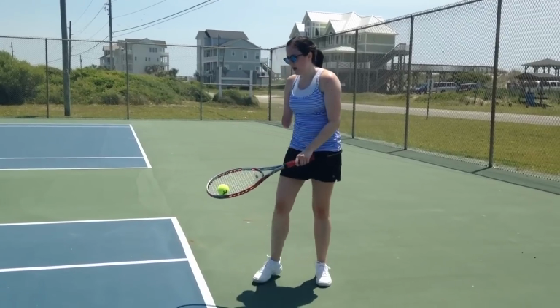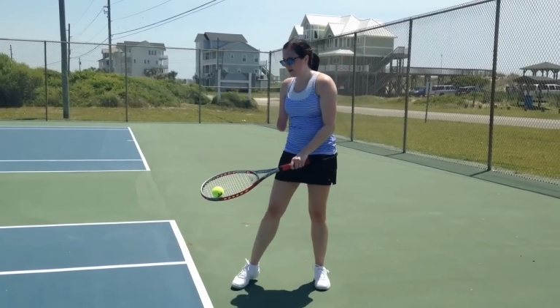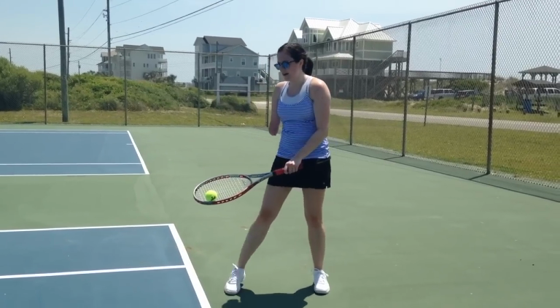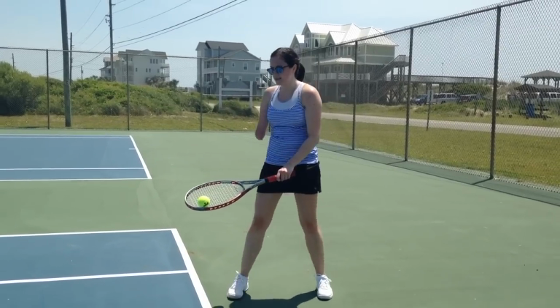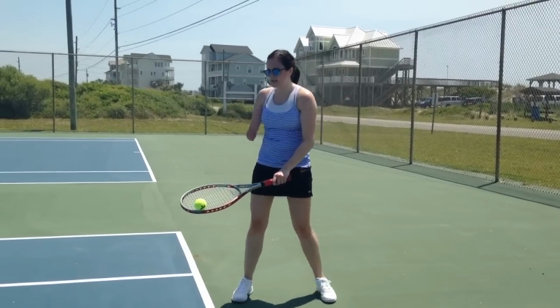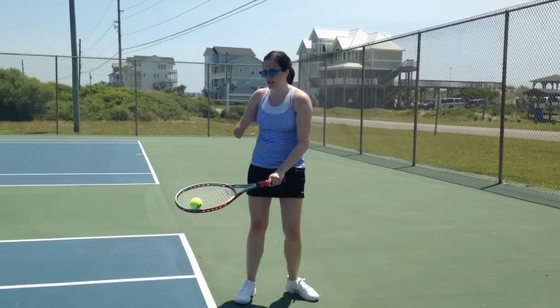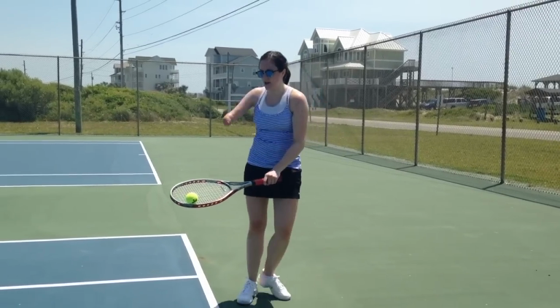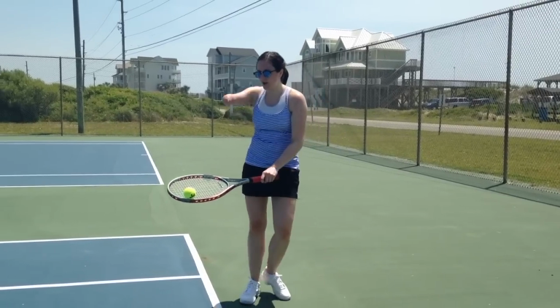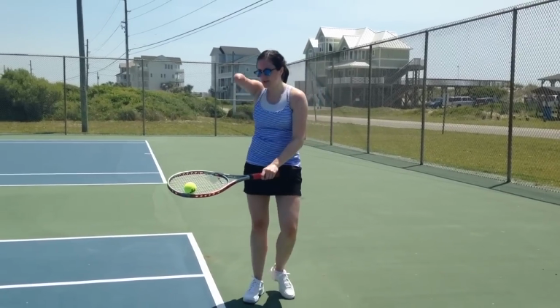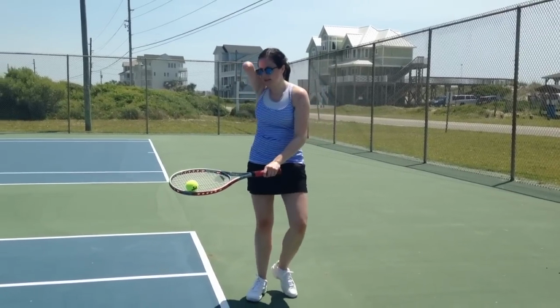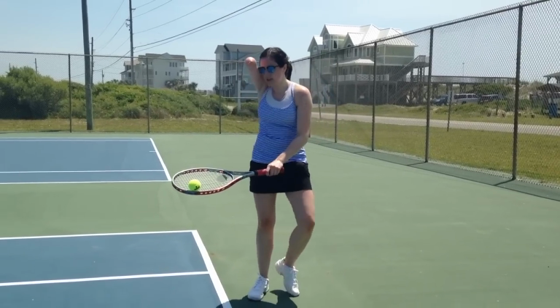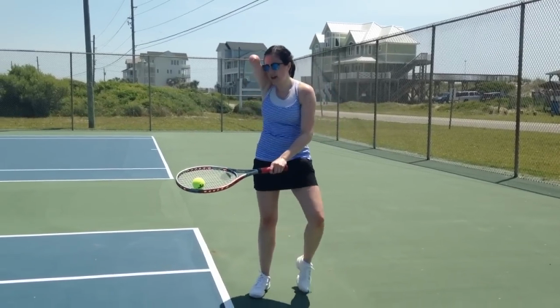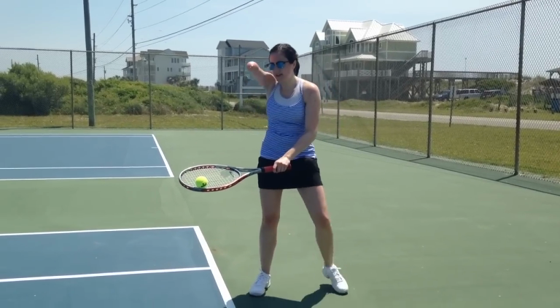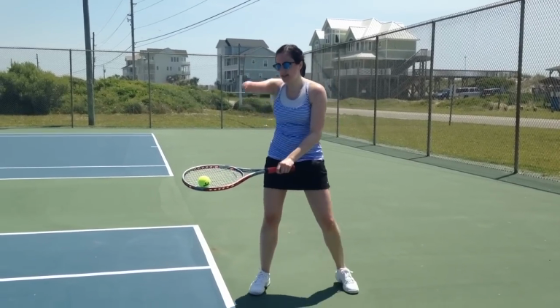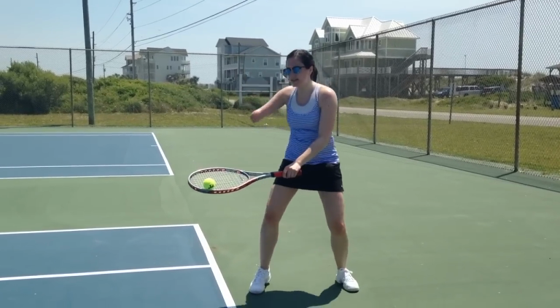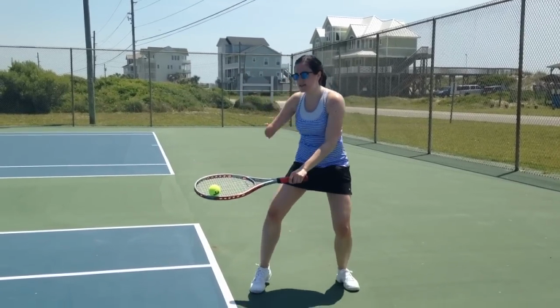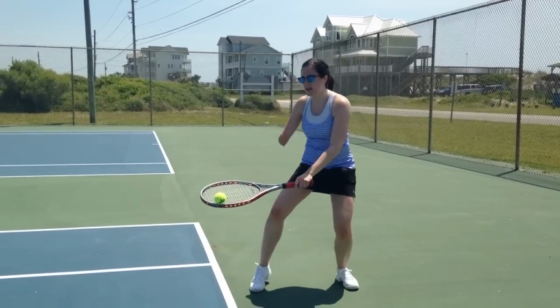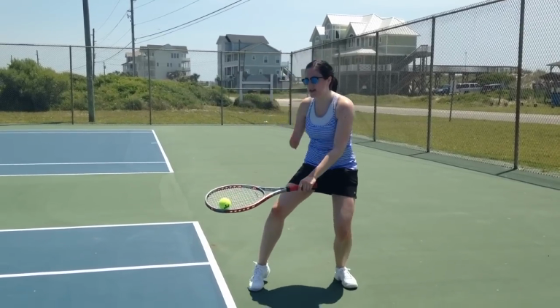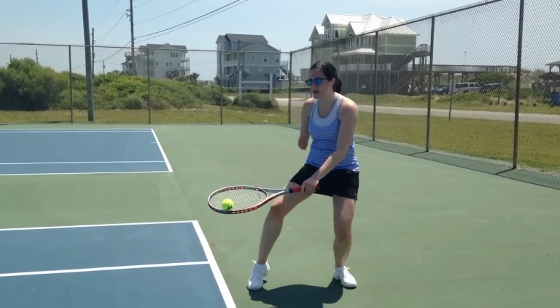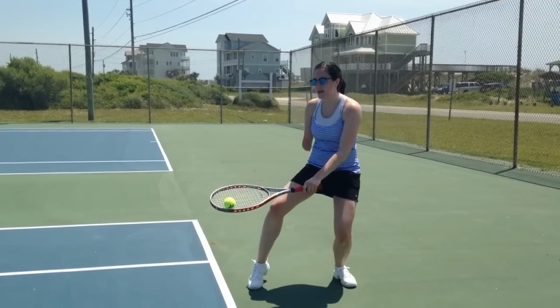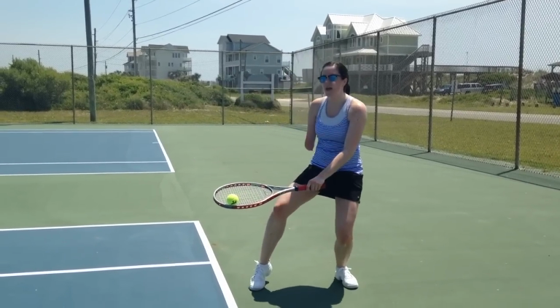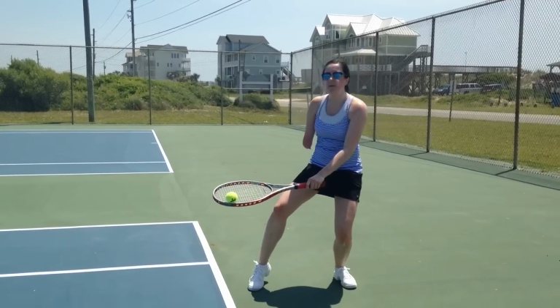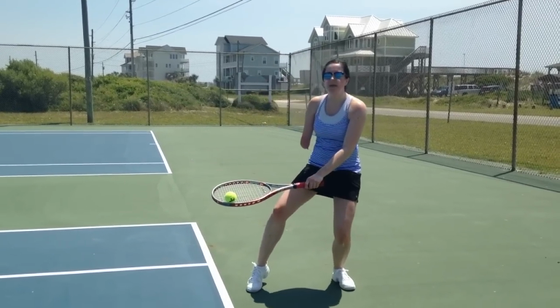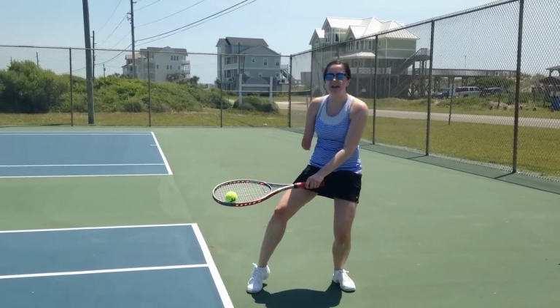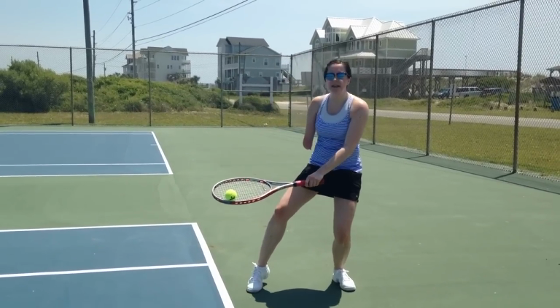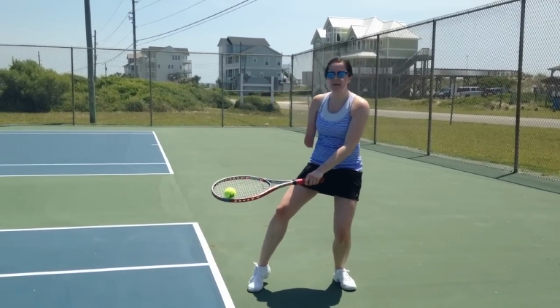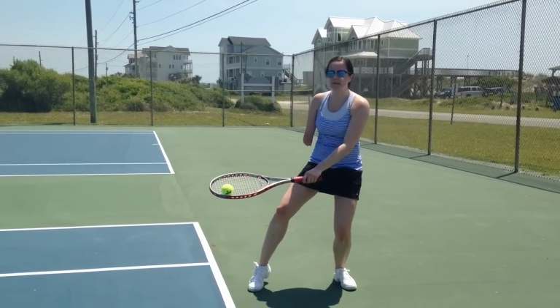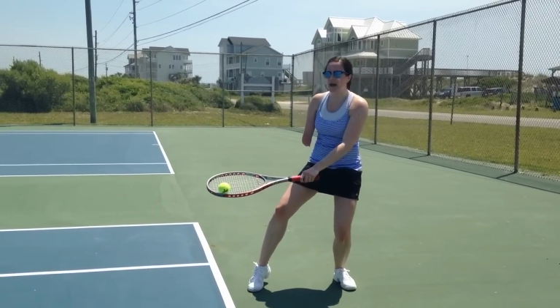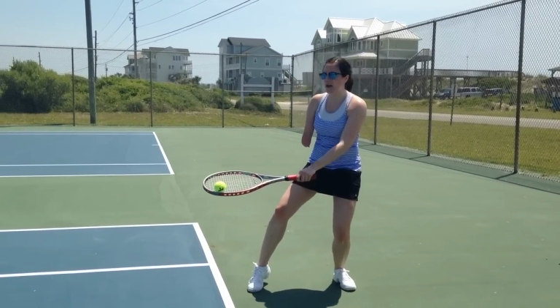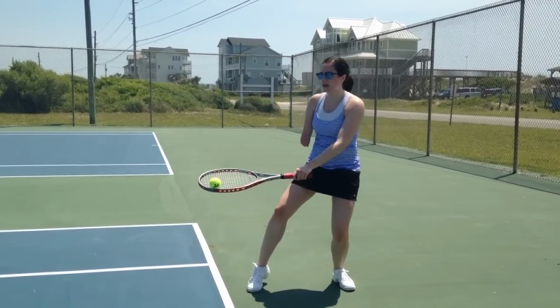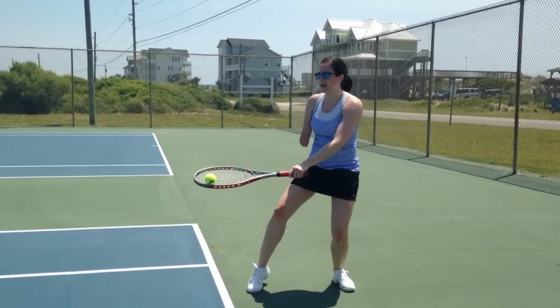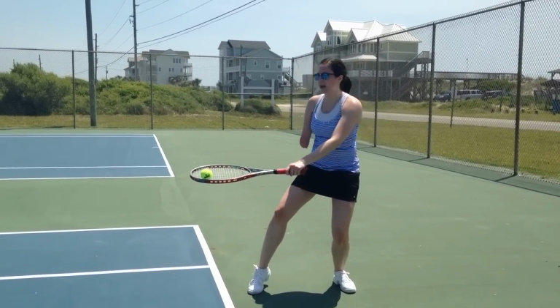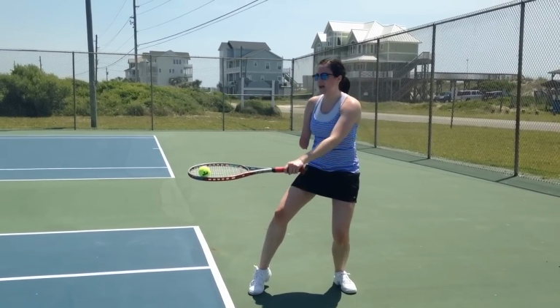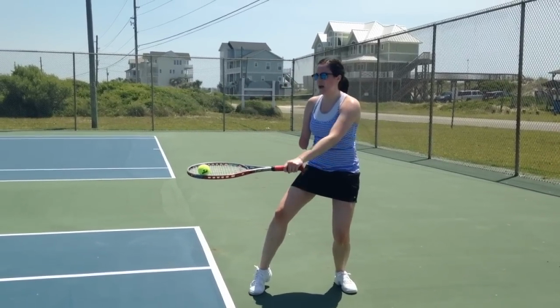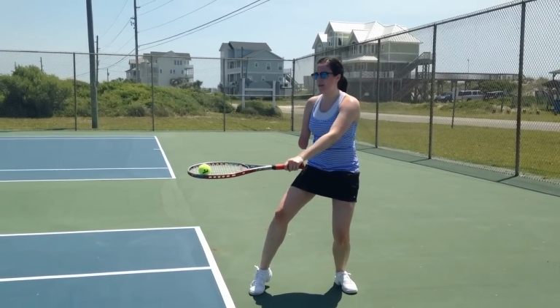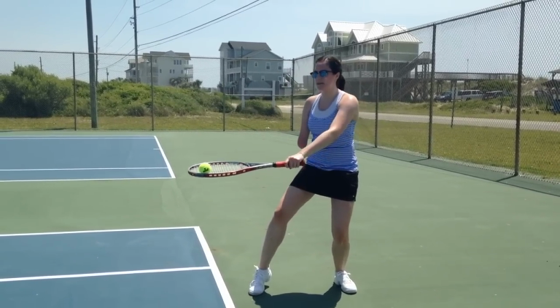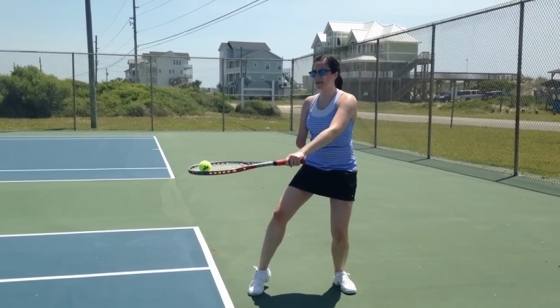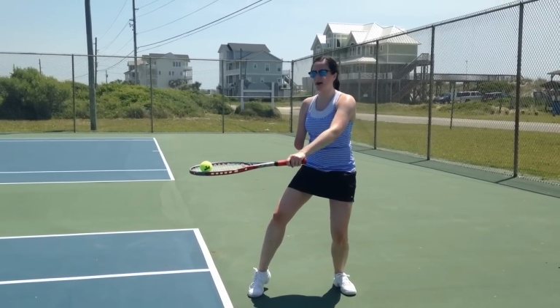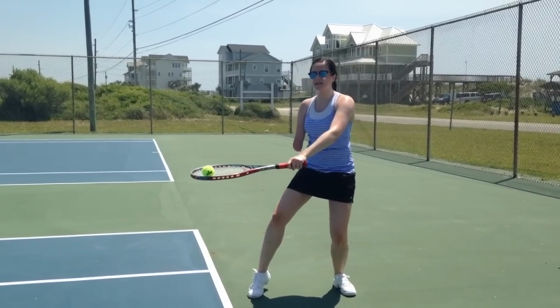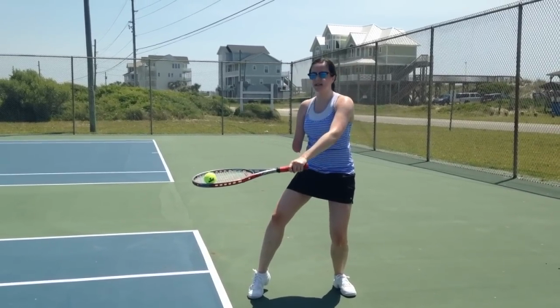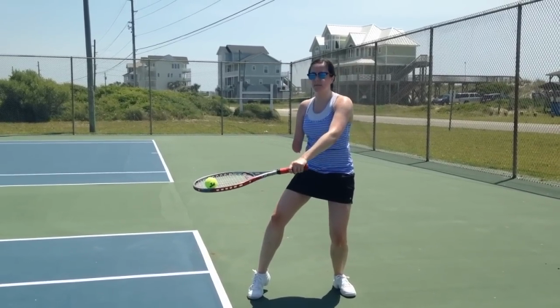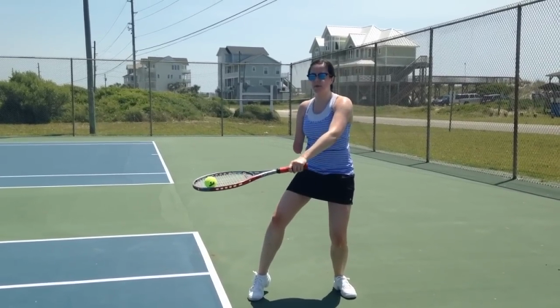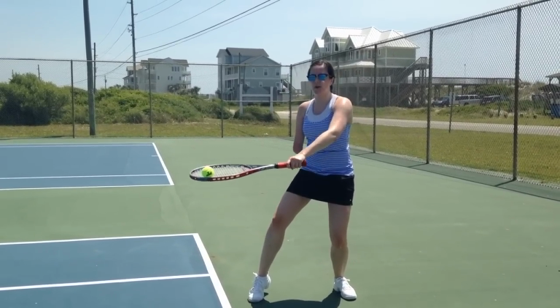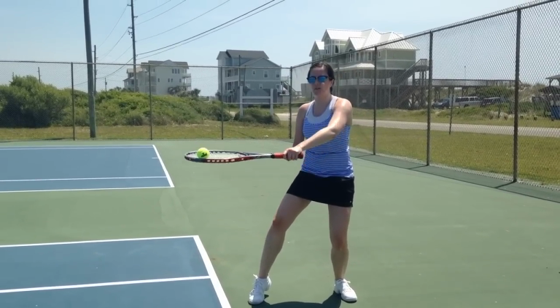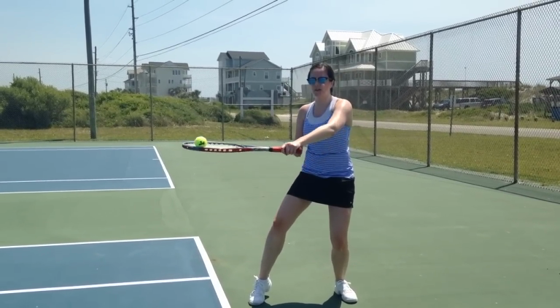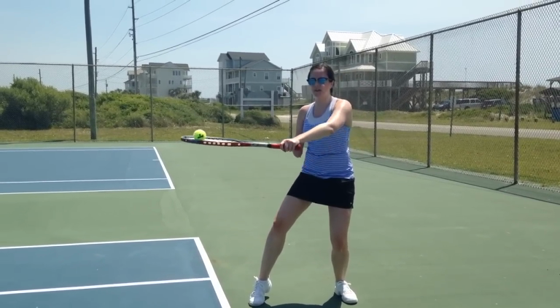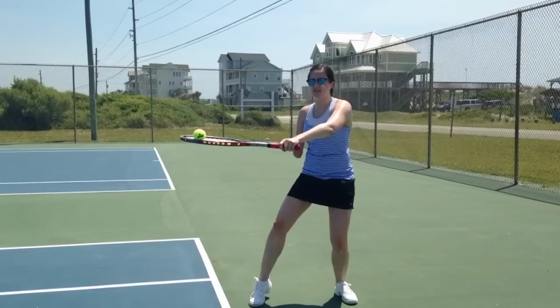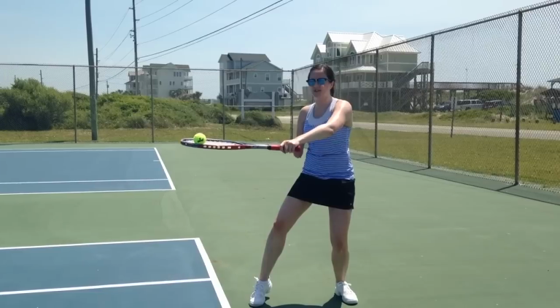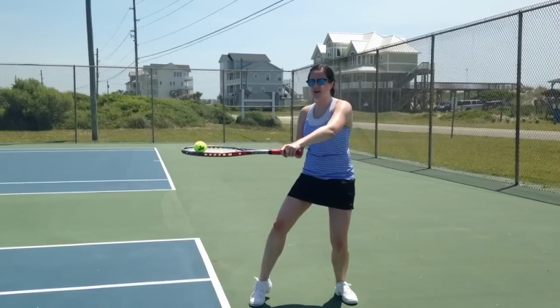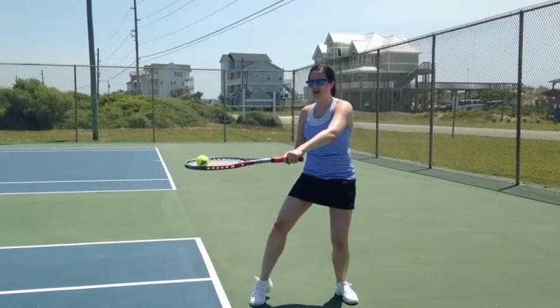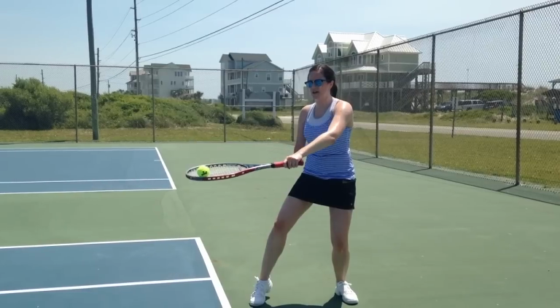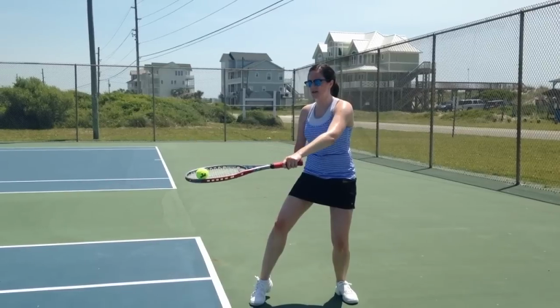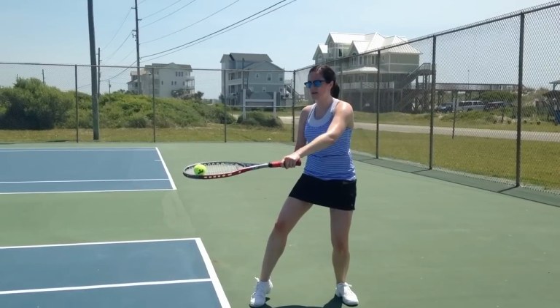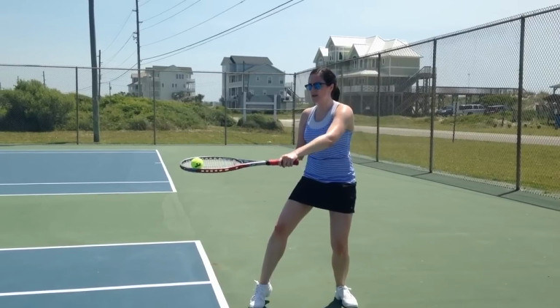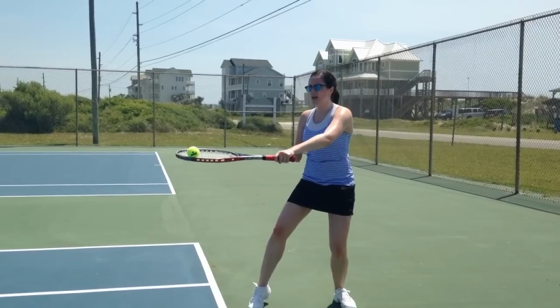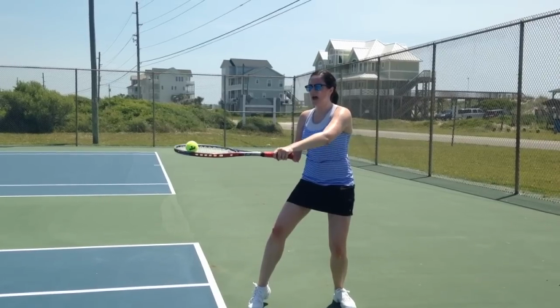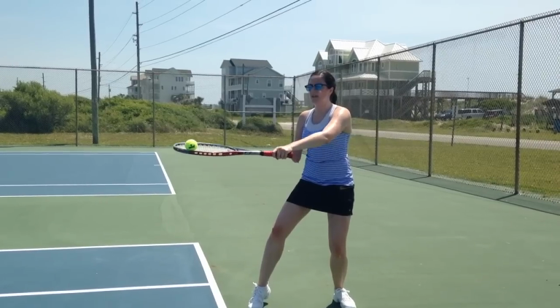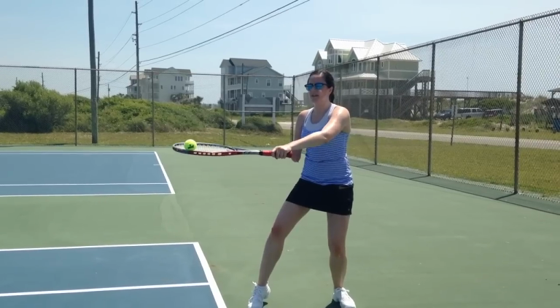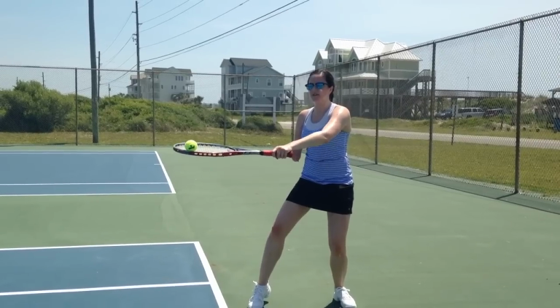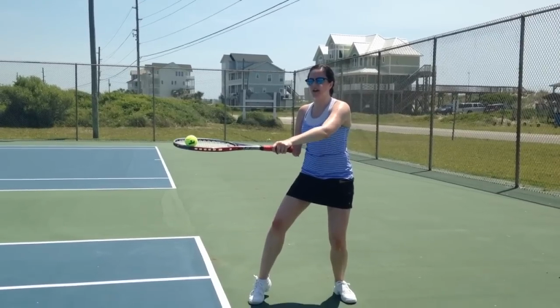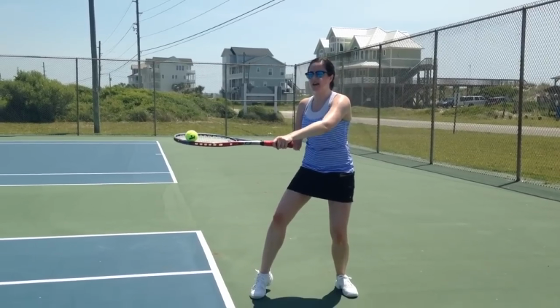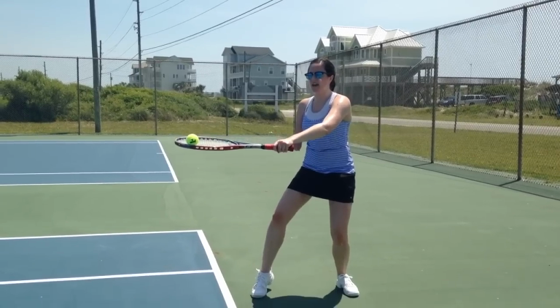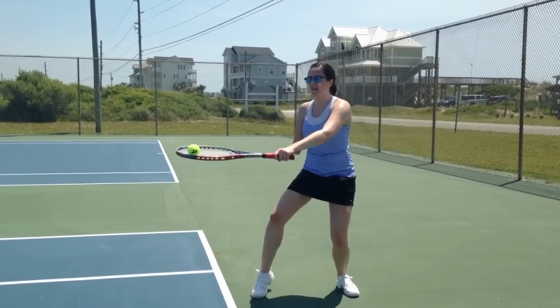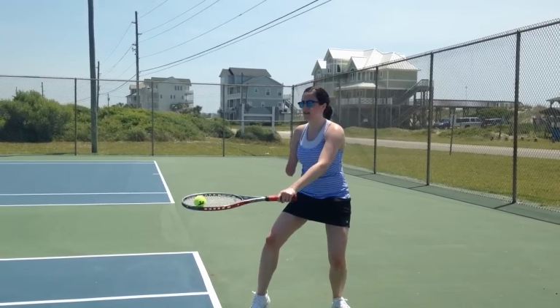Alright, so let's try this. Bending on my back leg, I'm going to toss it up perfectly straight and then try and hit it.